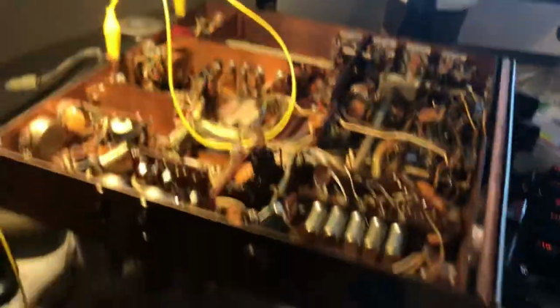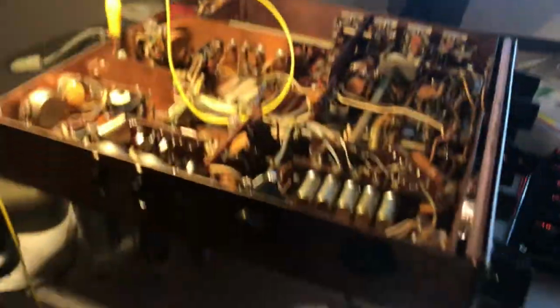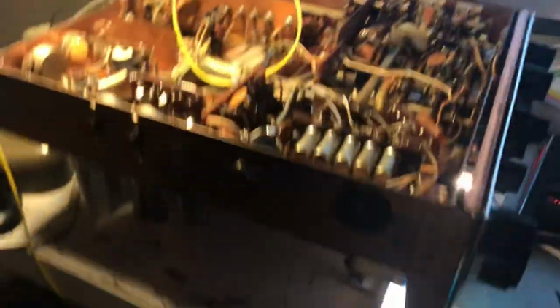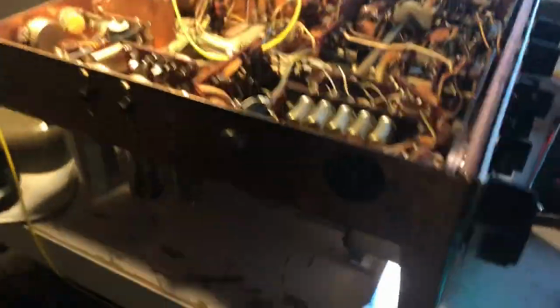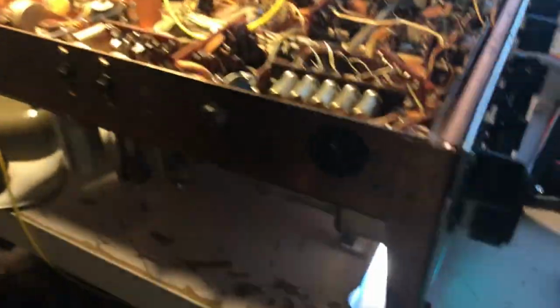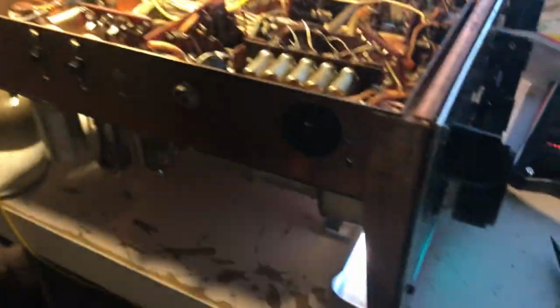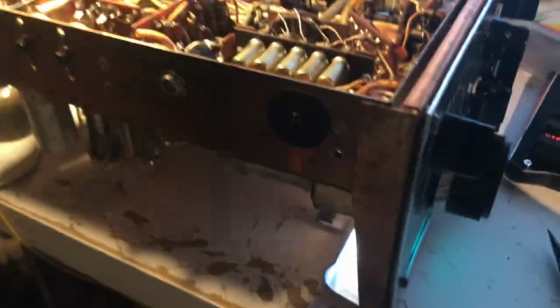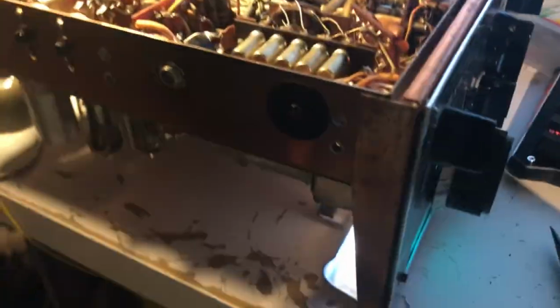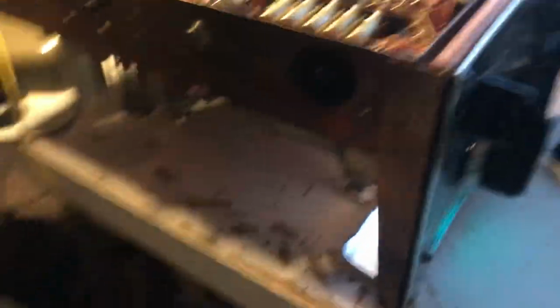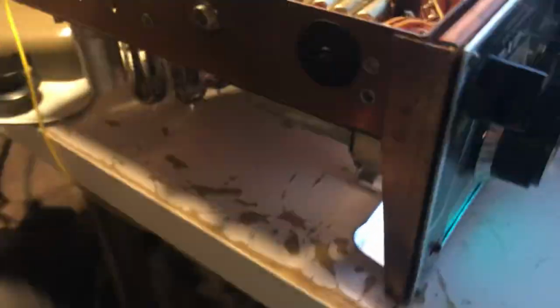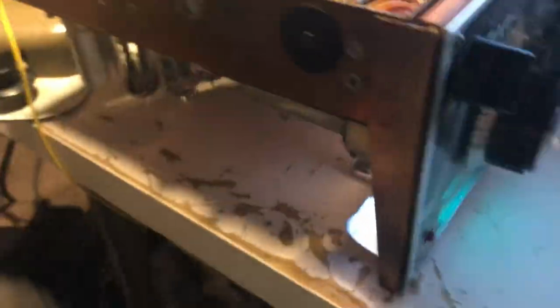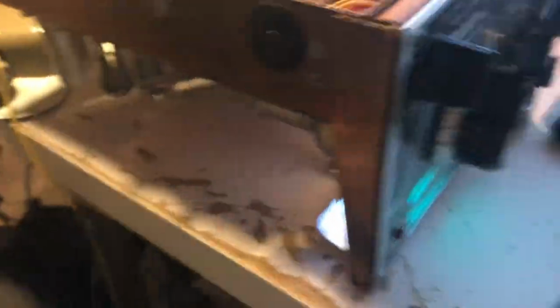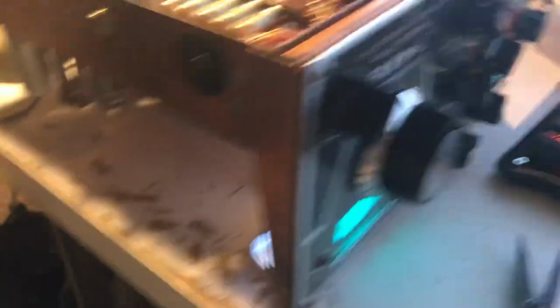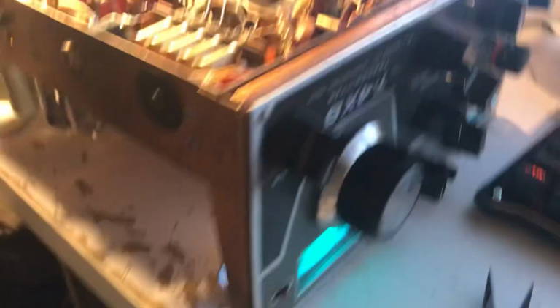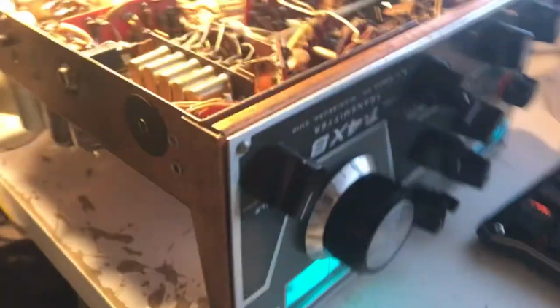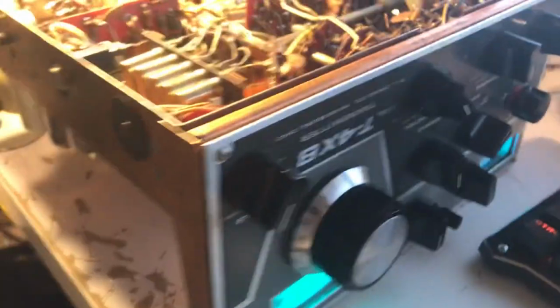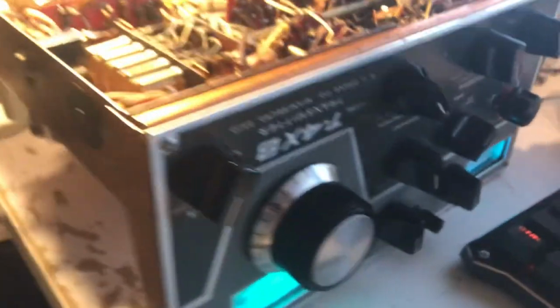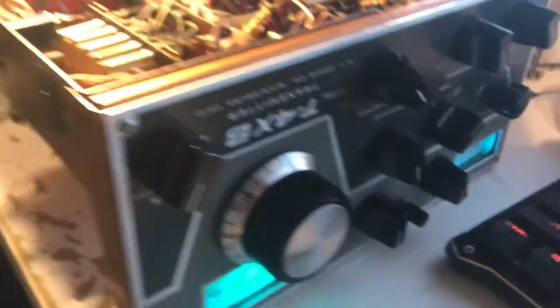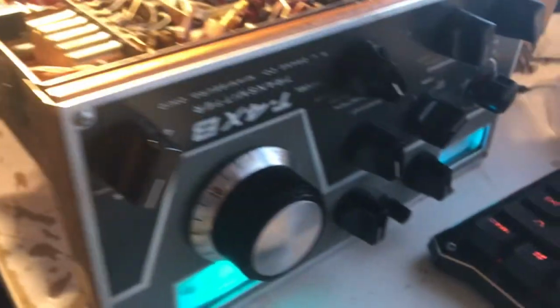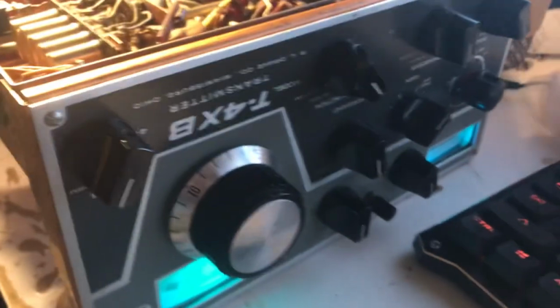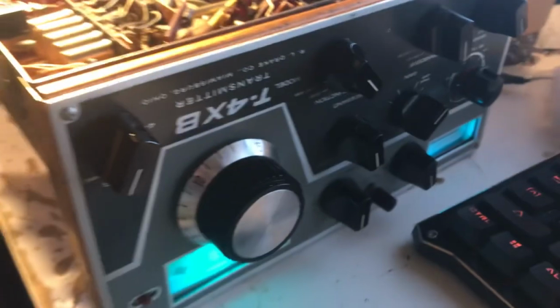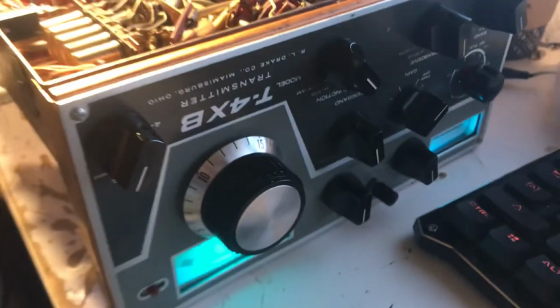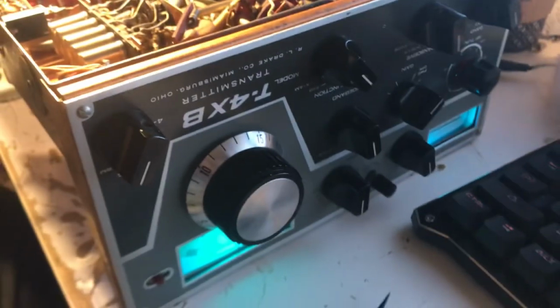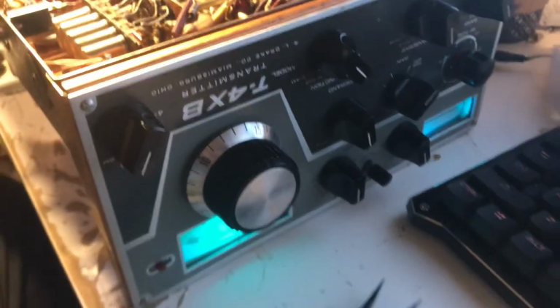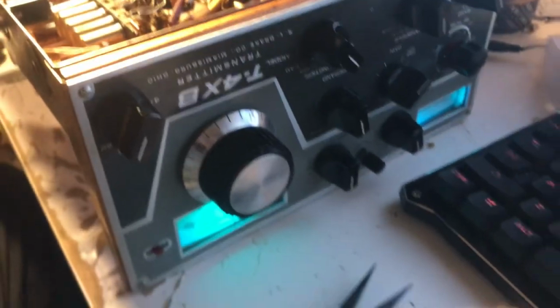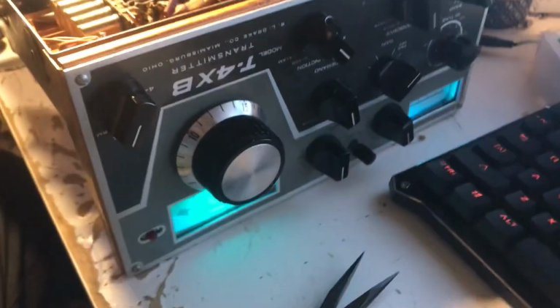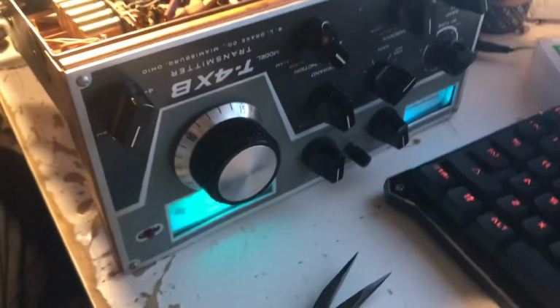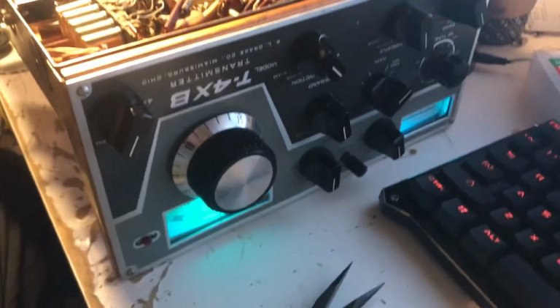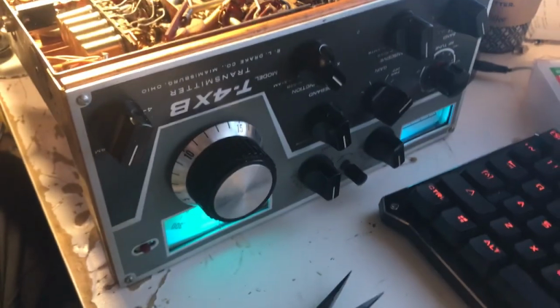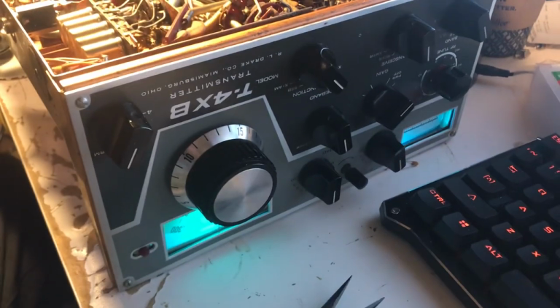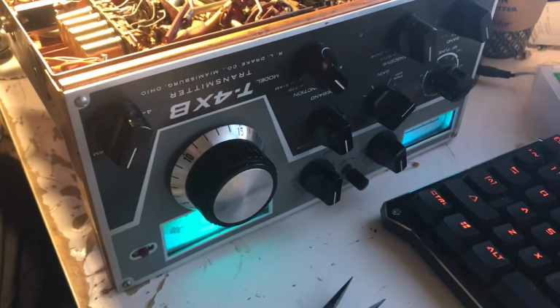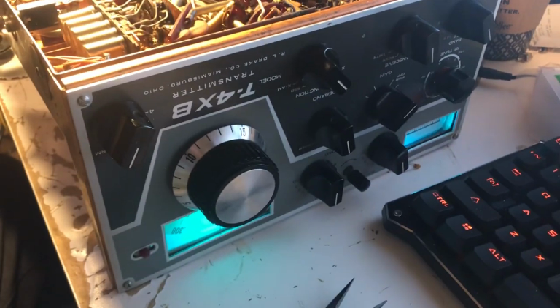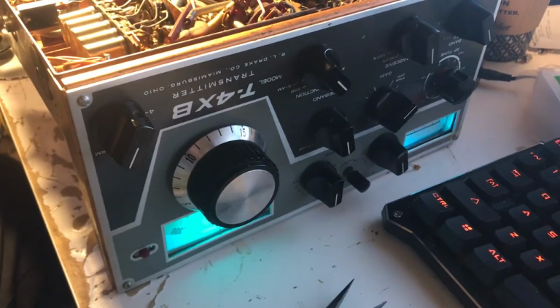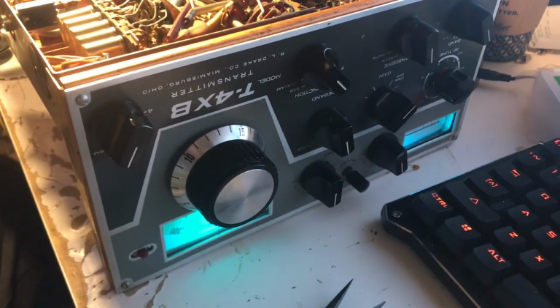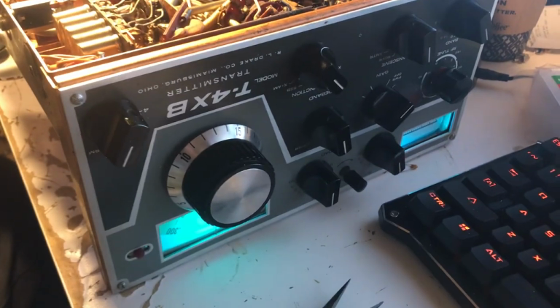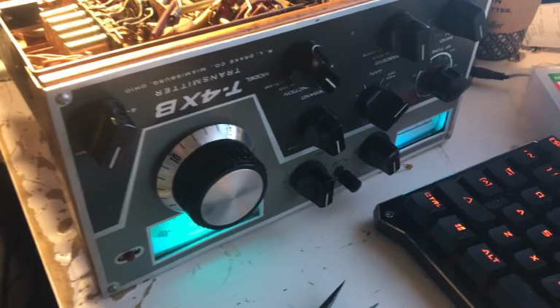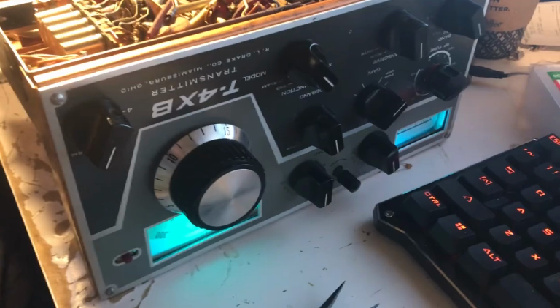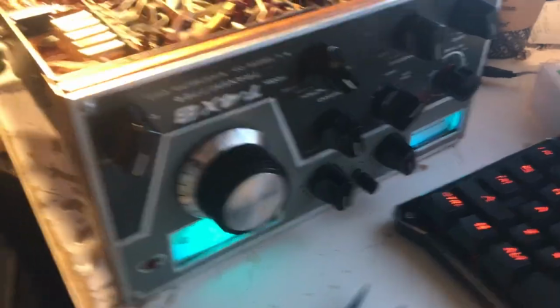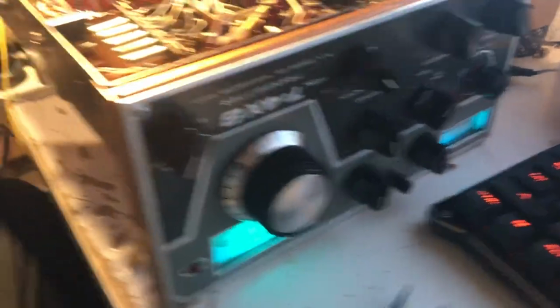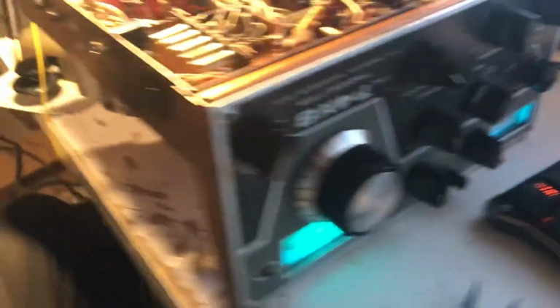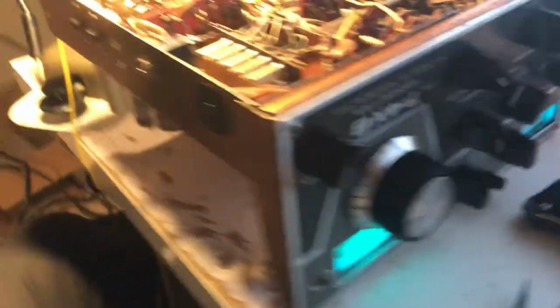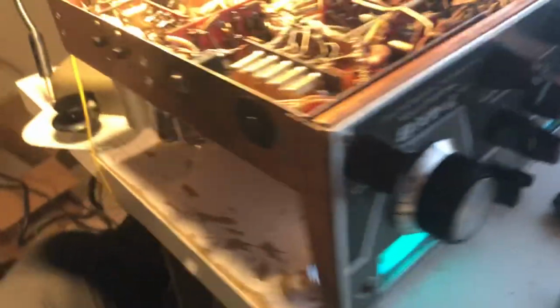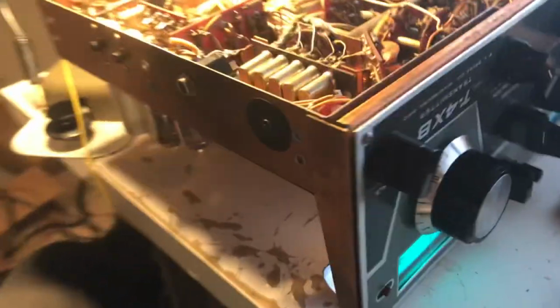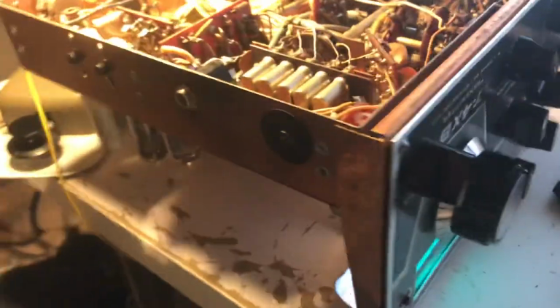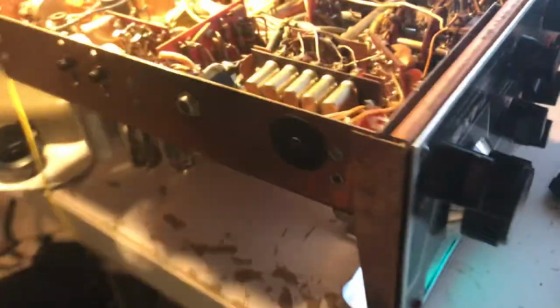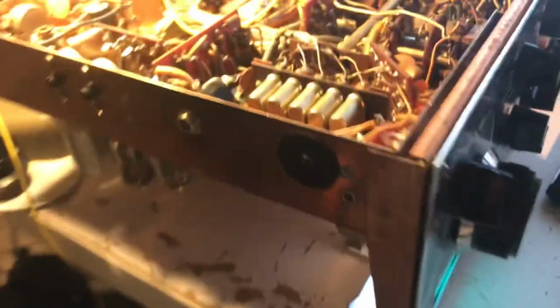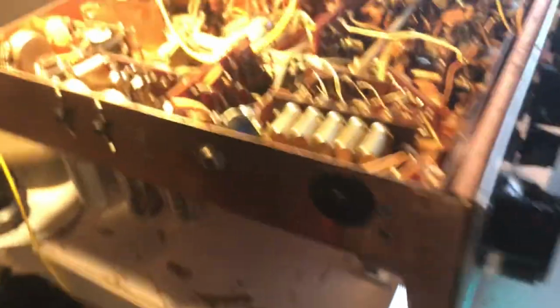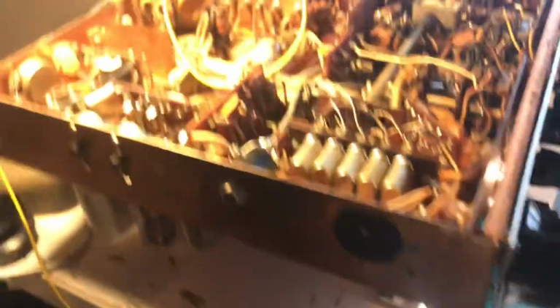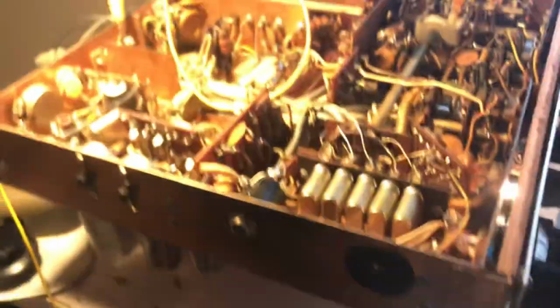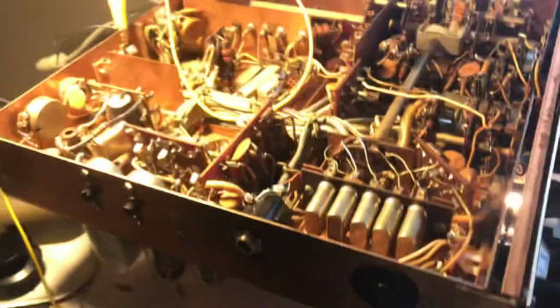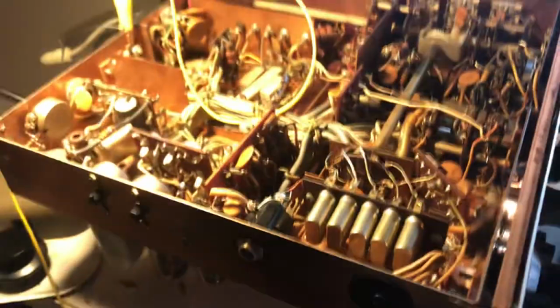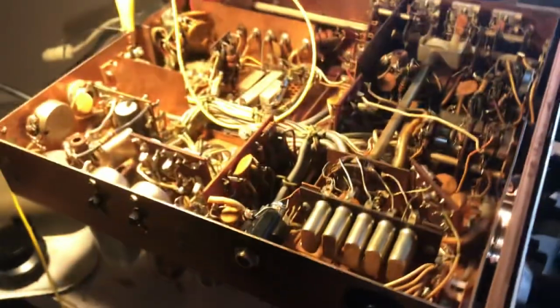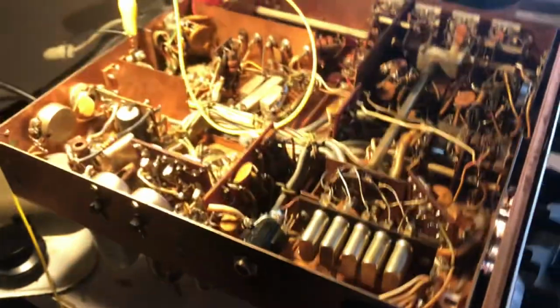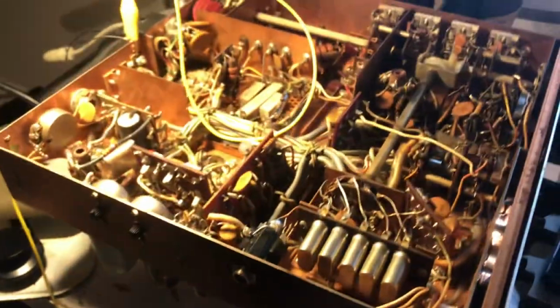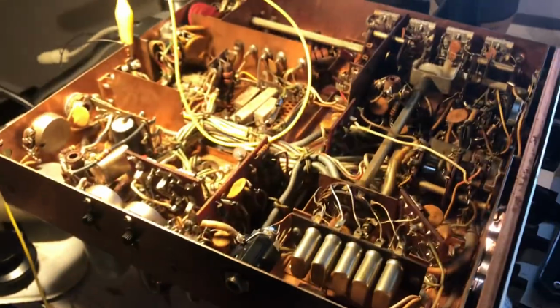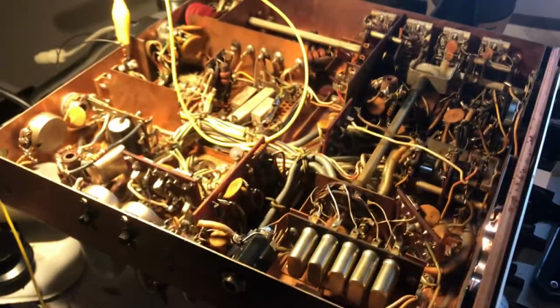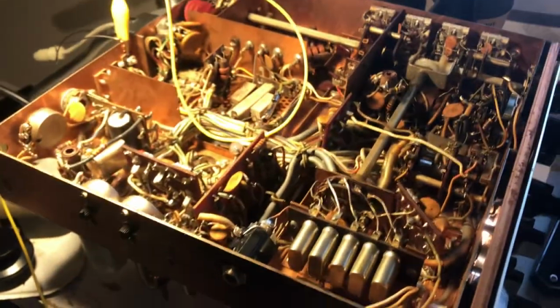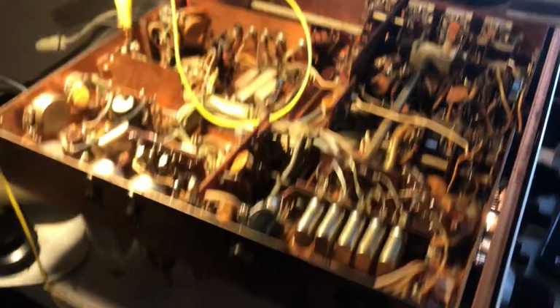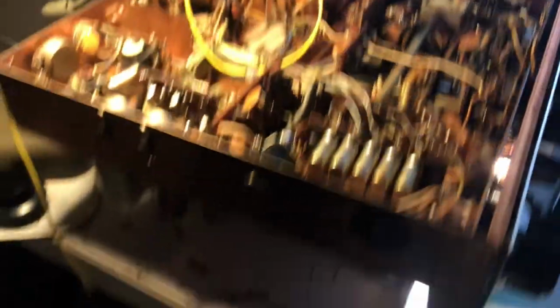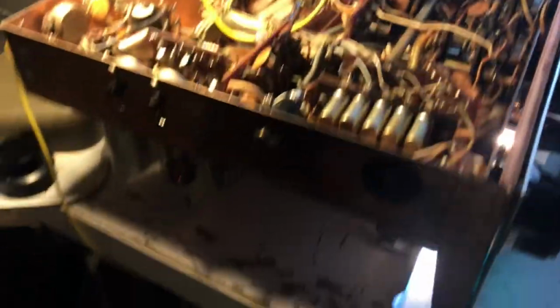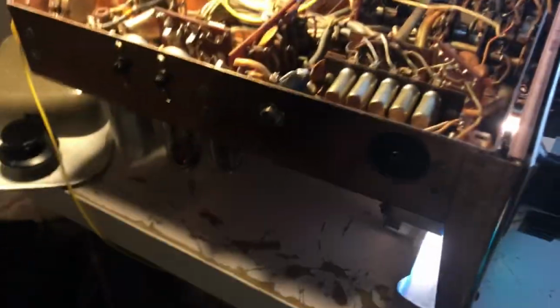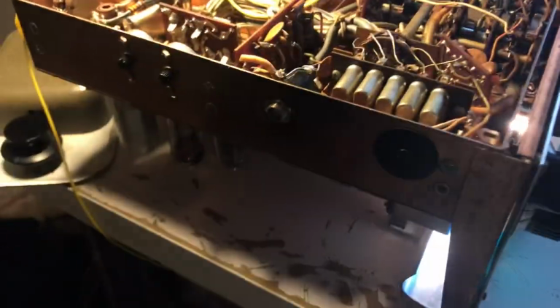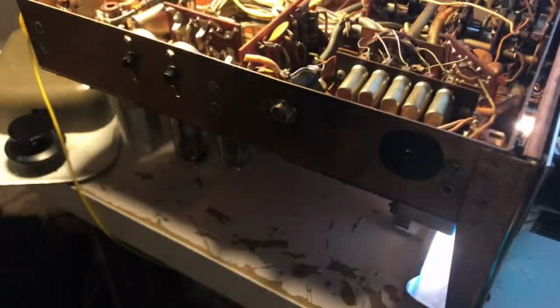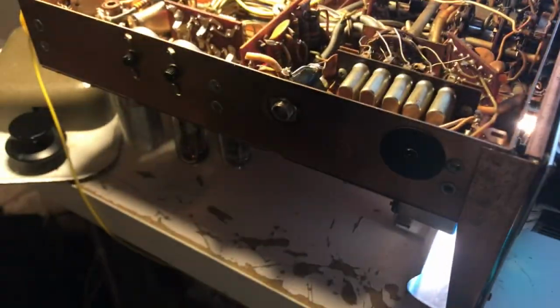The radio is fixed — finally ready for shipping to somebody who wants a great radio and is going to run it on CW. Thanks for watching, have a great day!